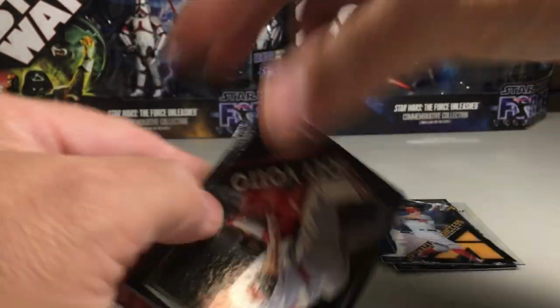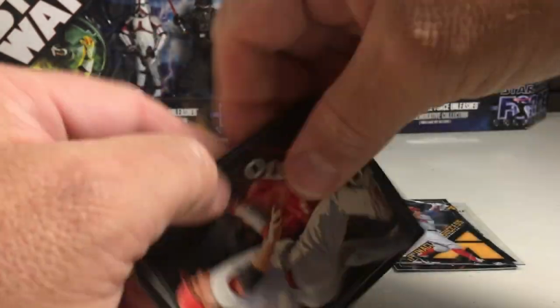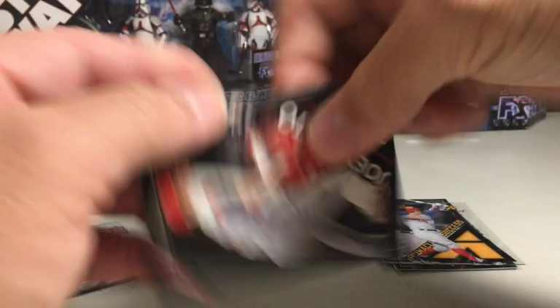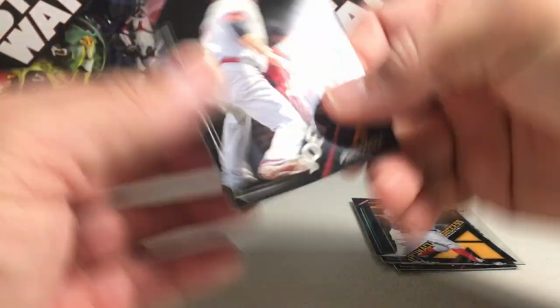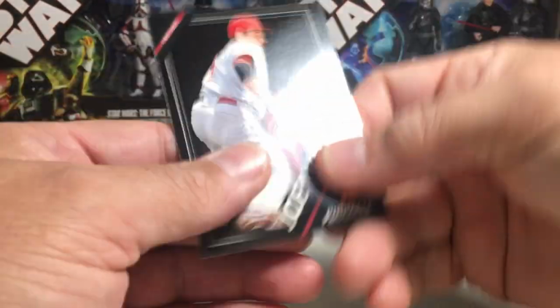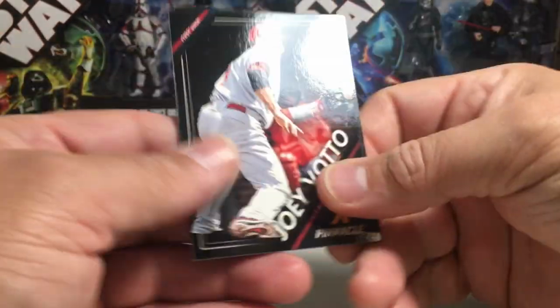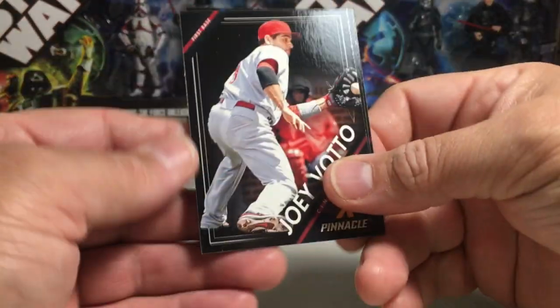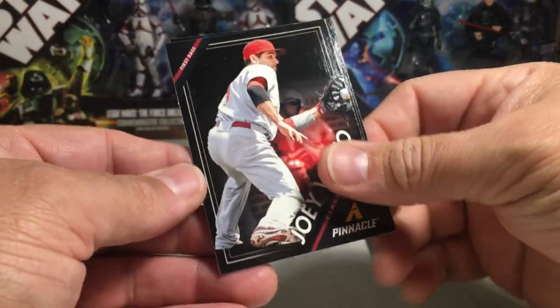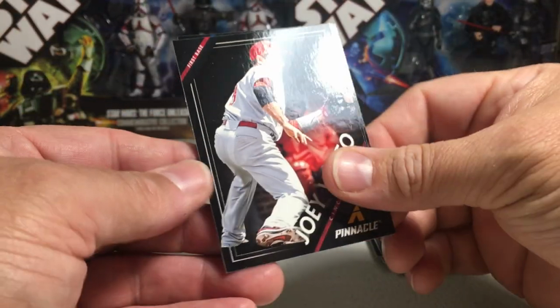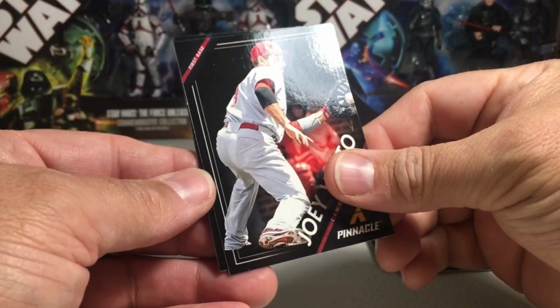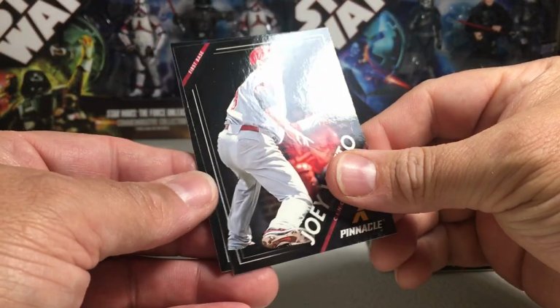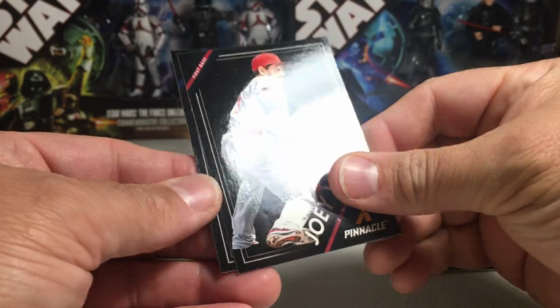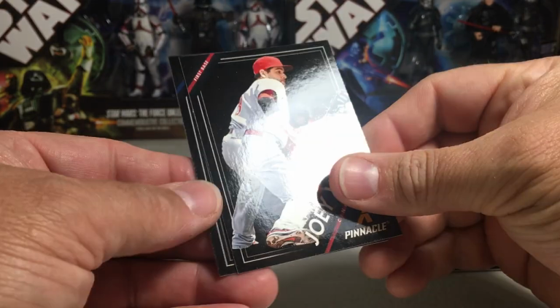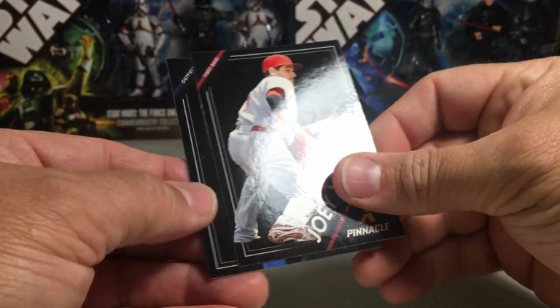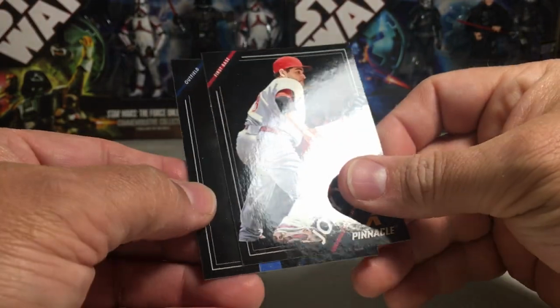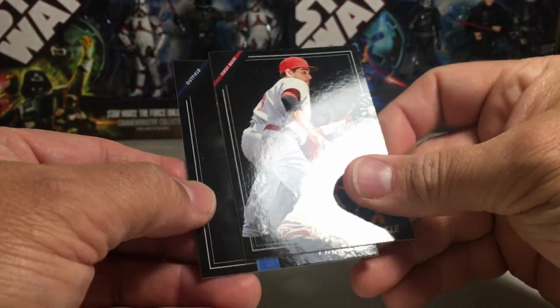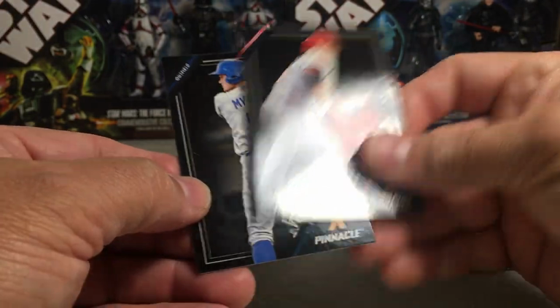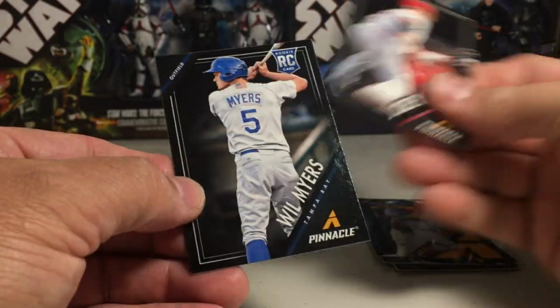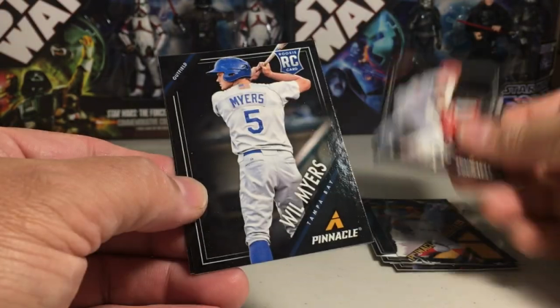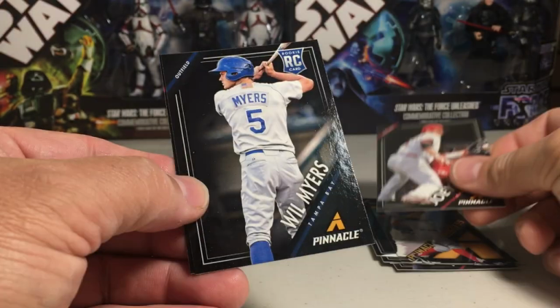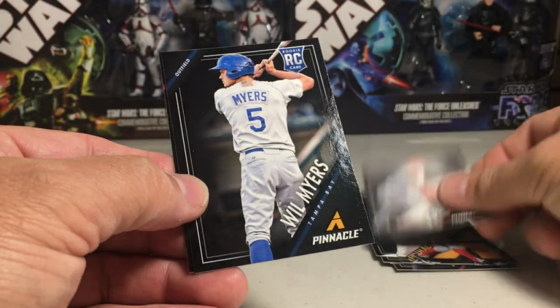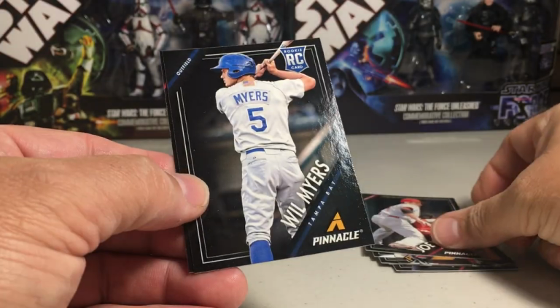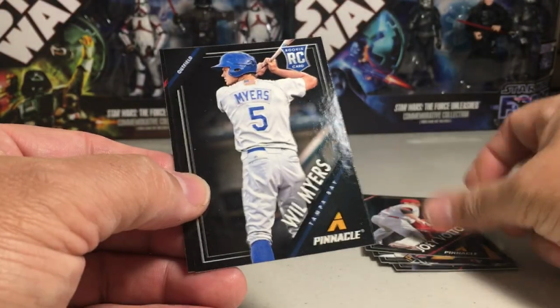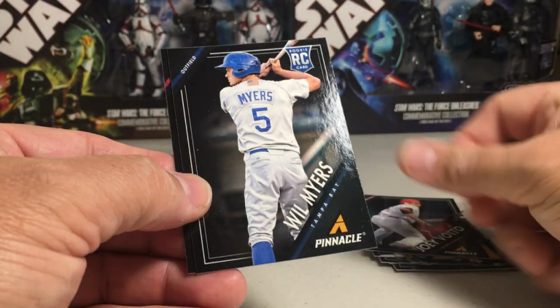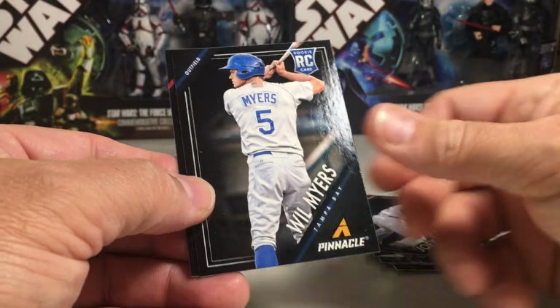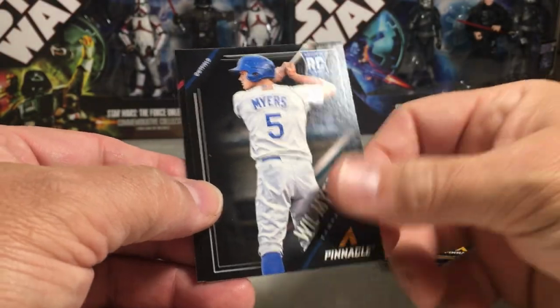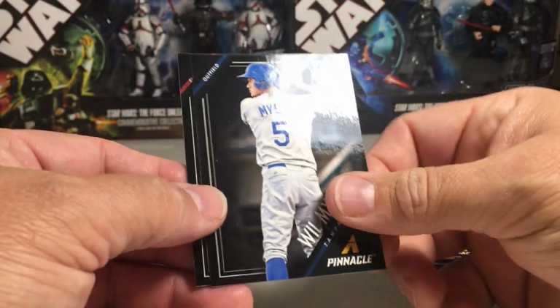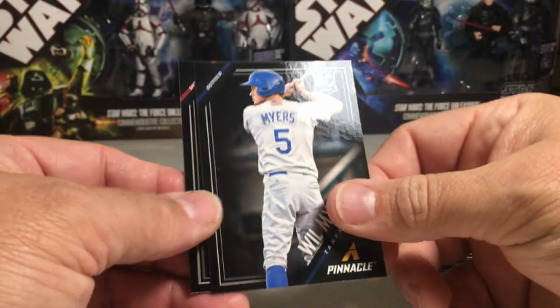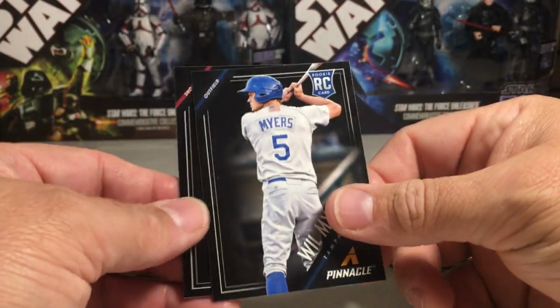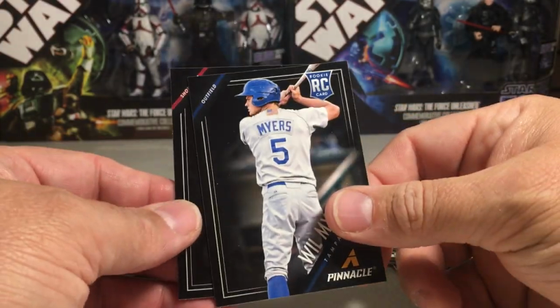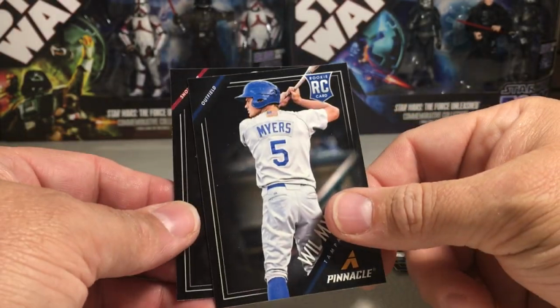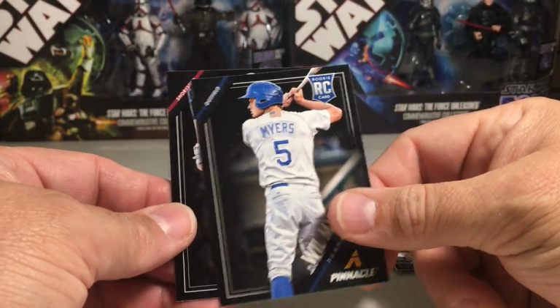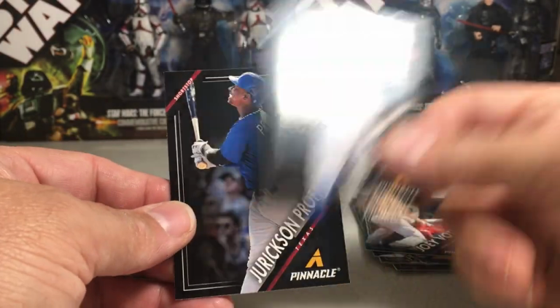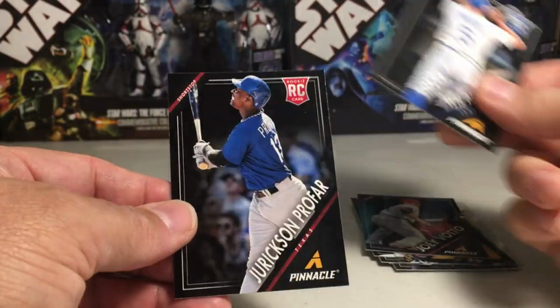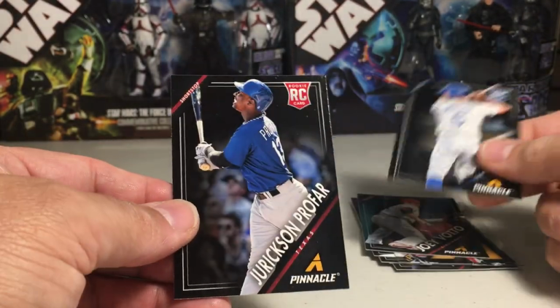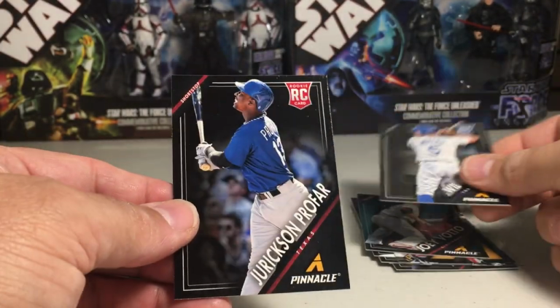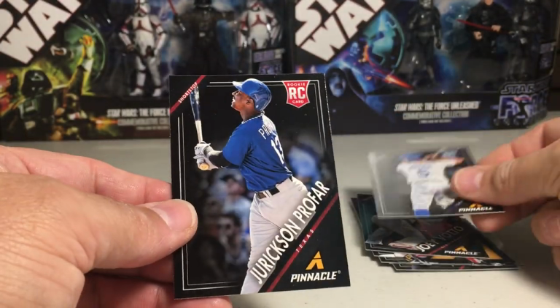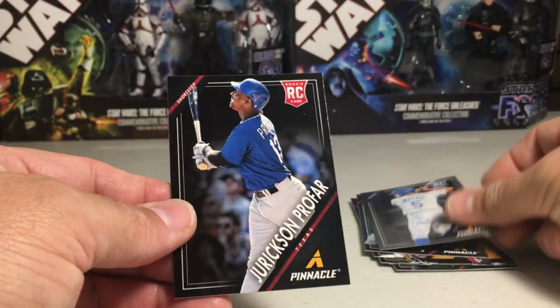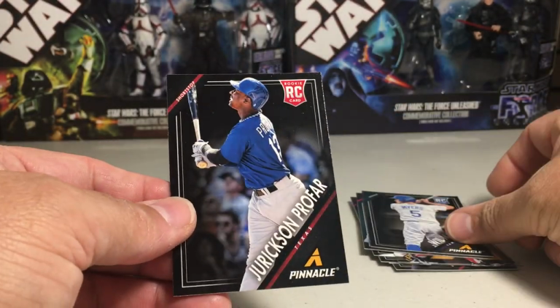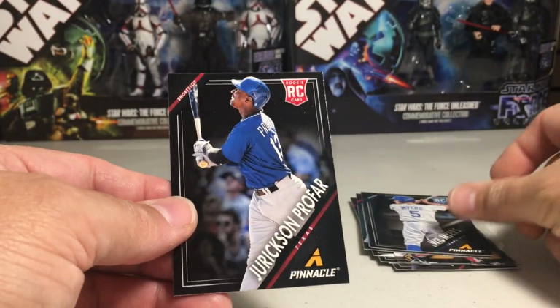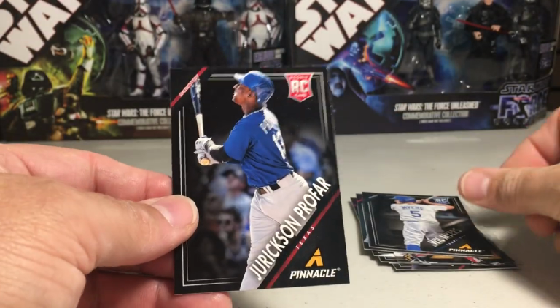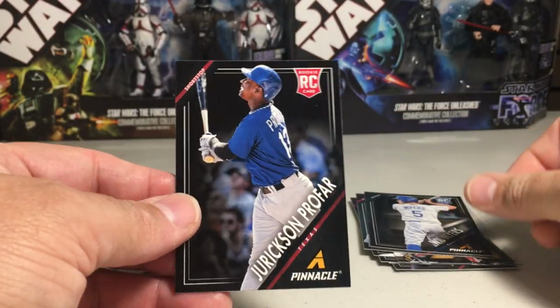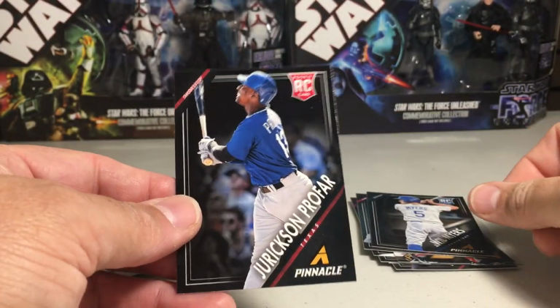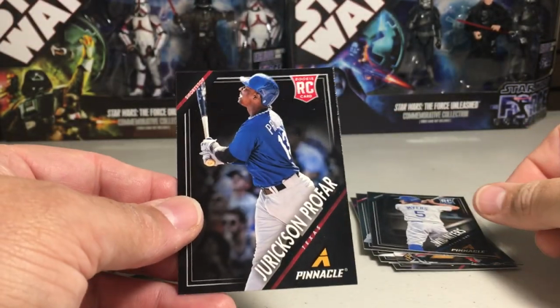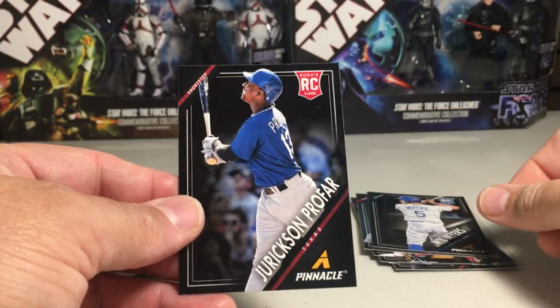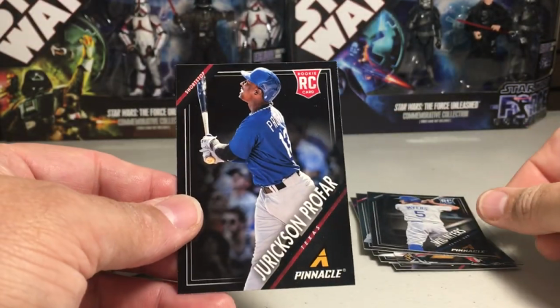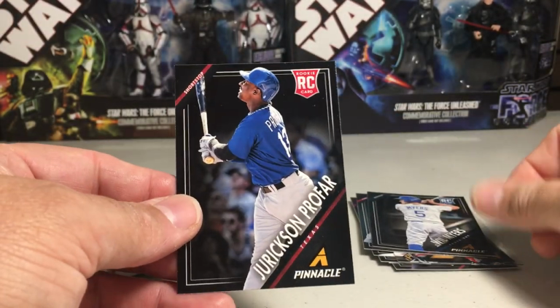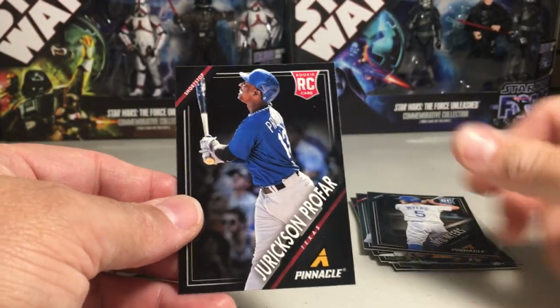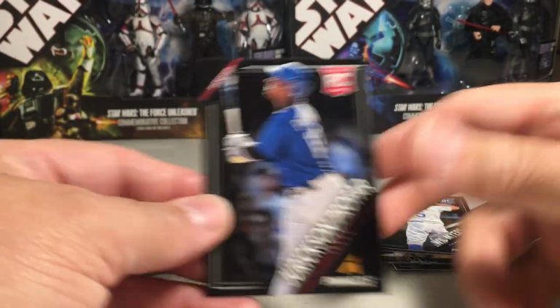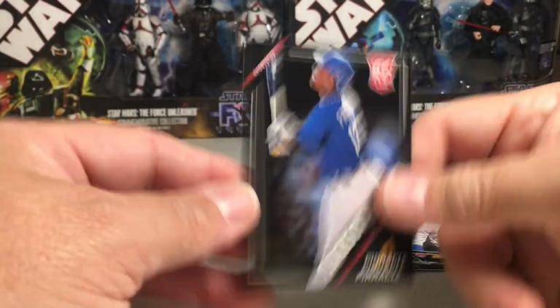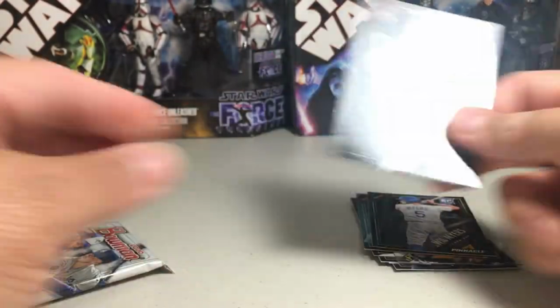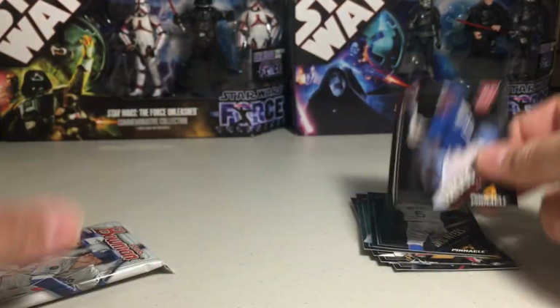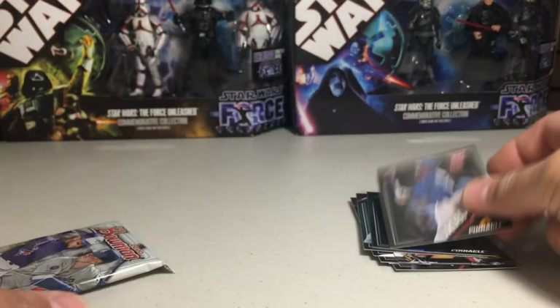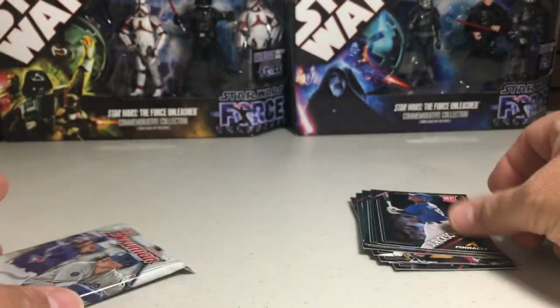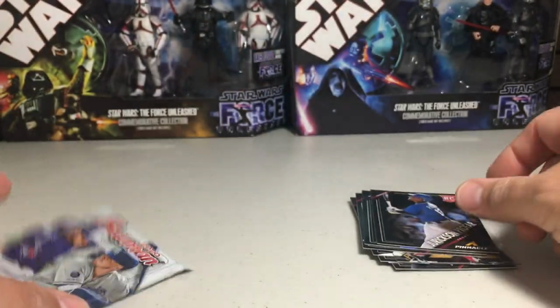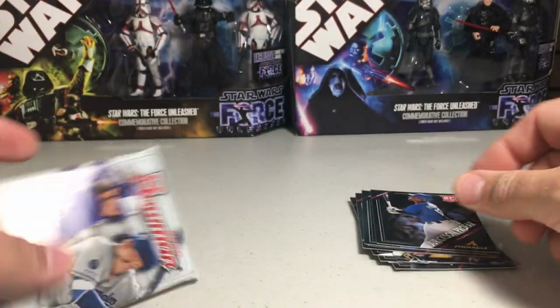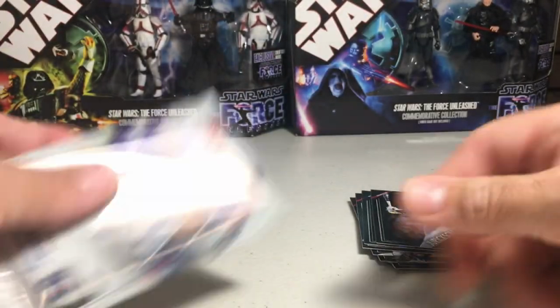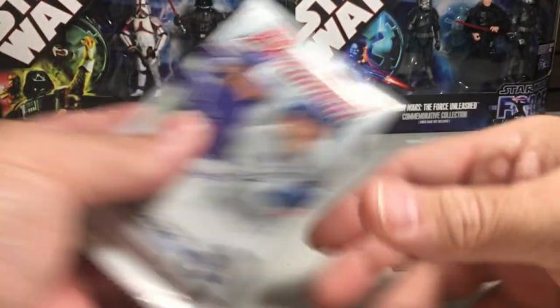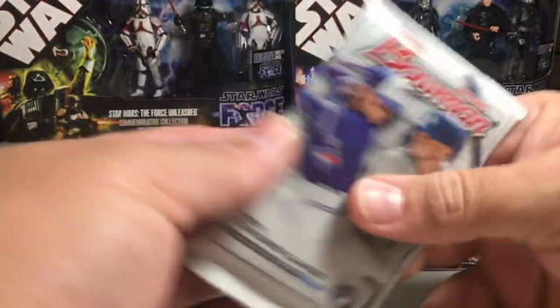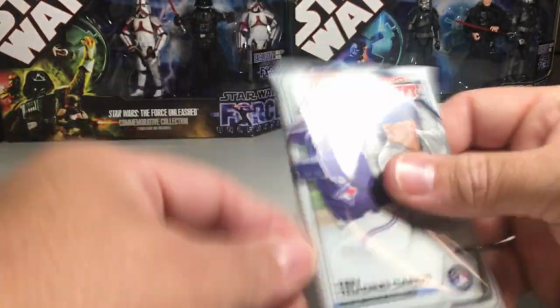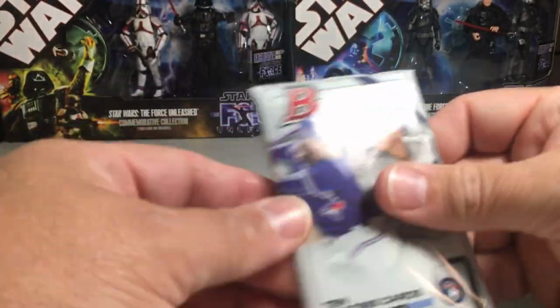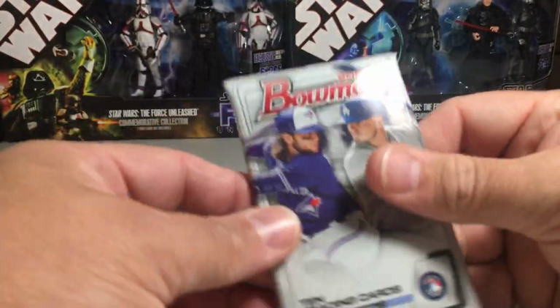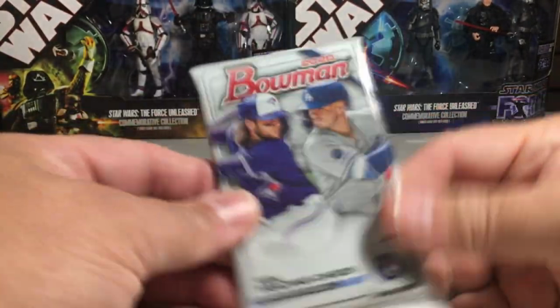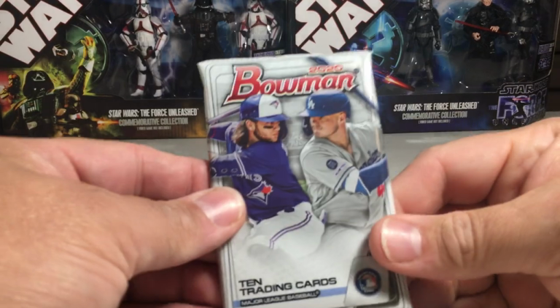Got Joey Votto, Will Myers rookie, and Jrickson Profar rookie. Alright.